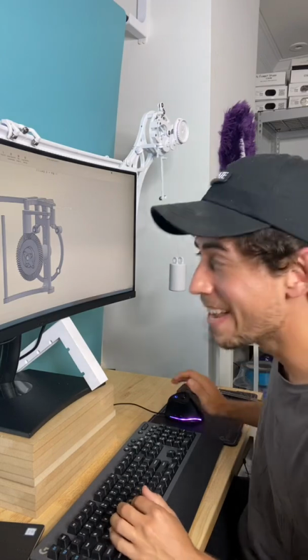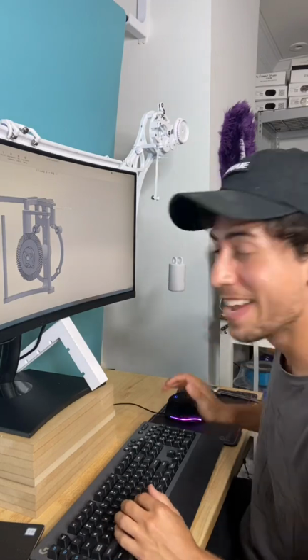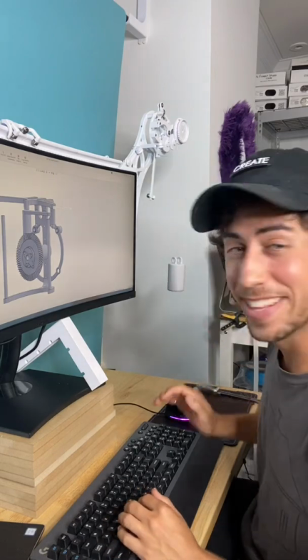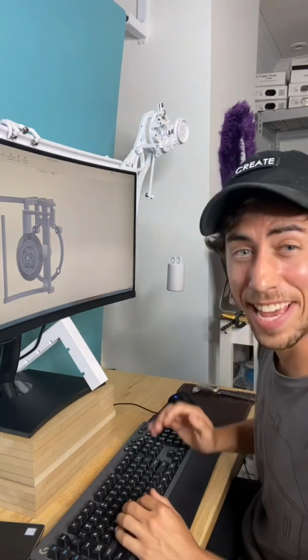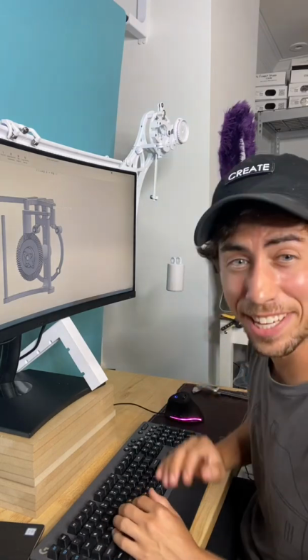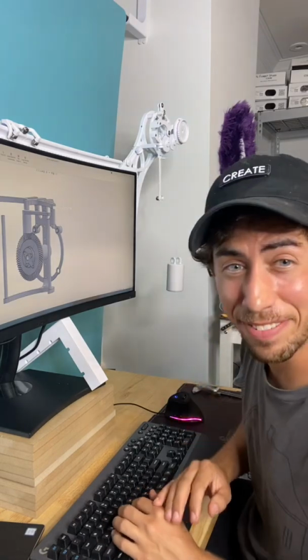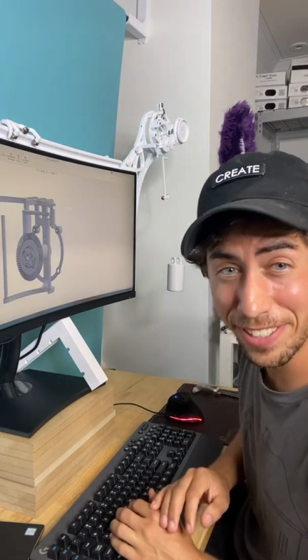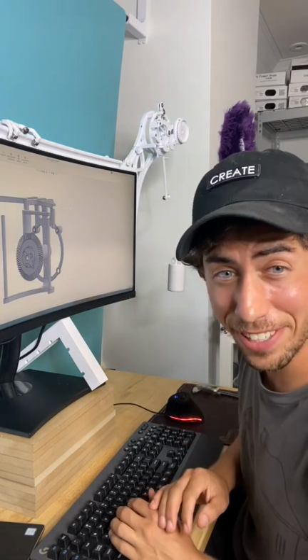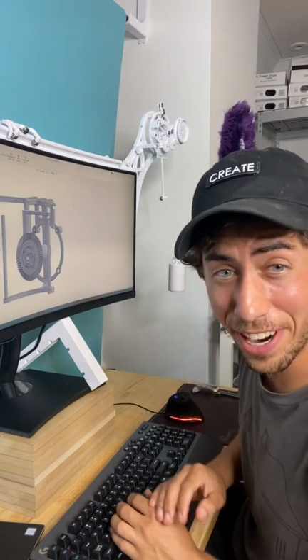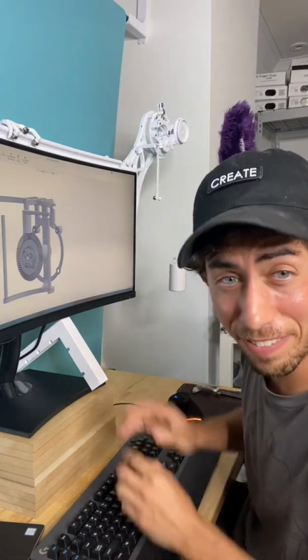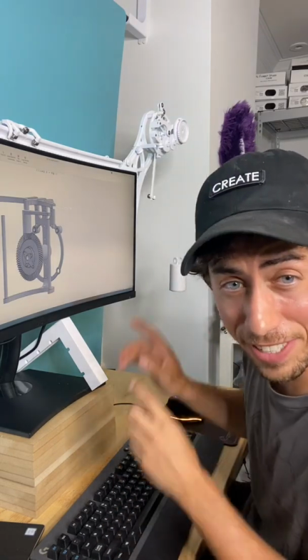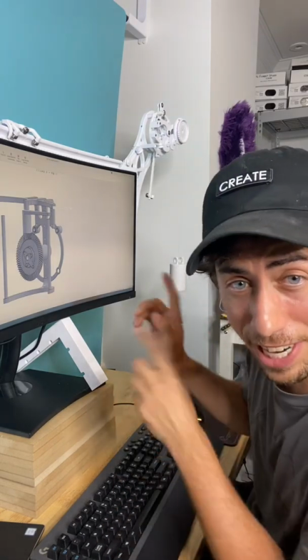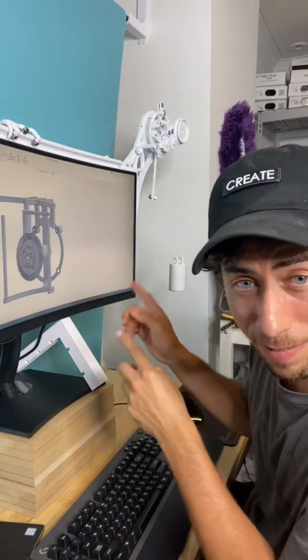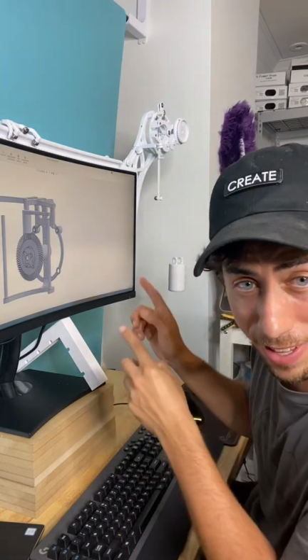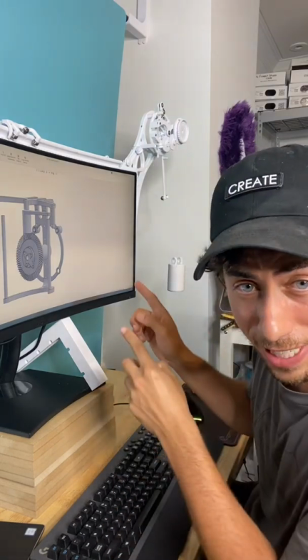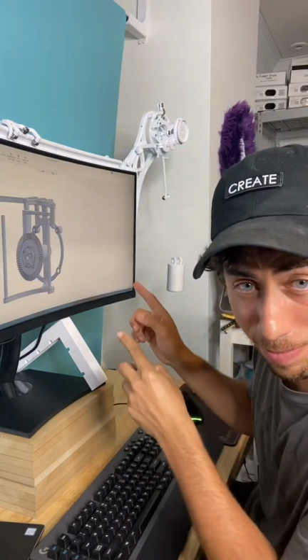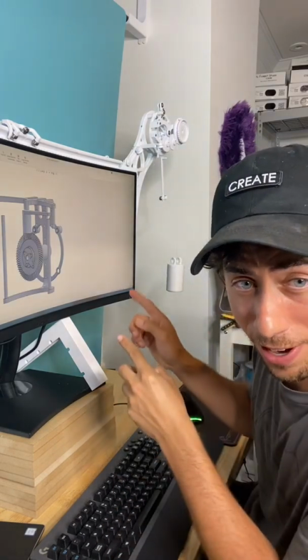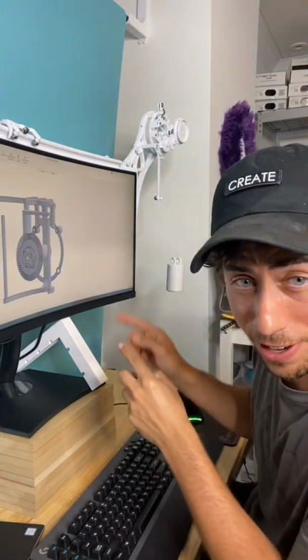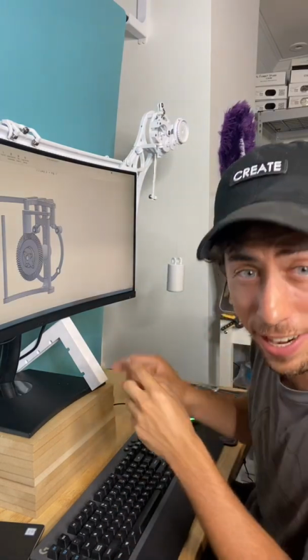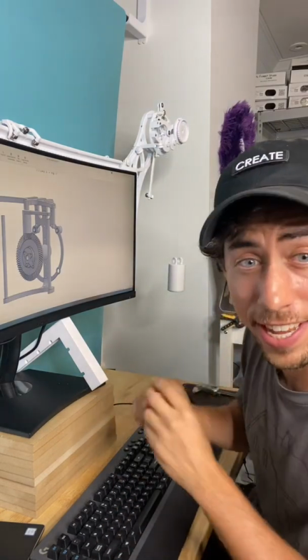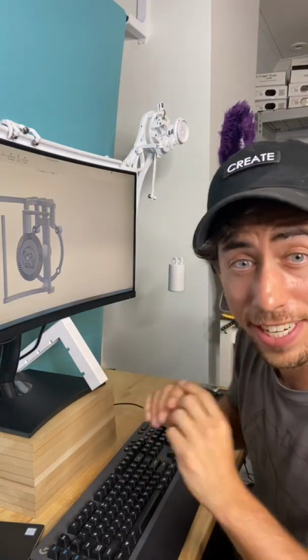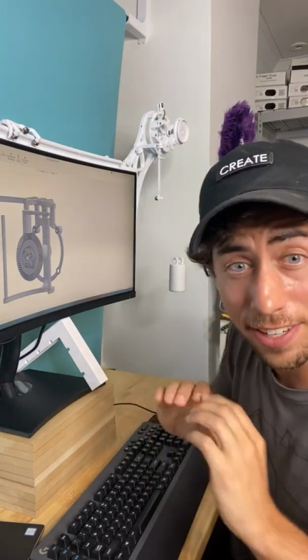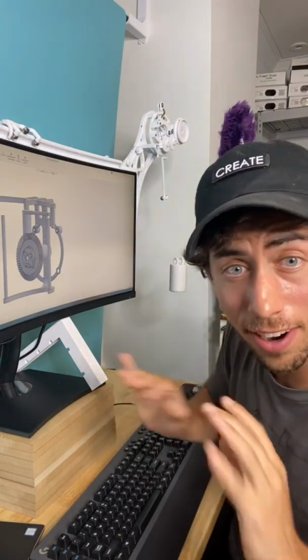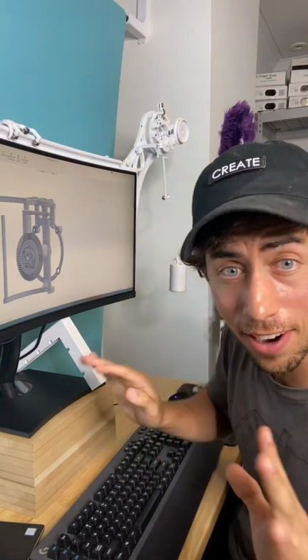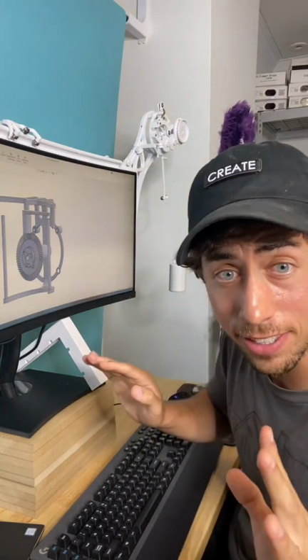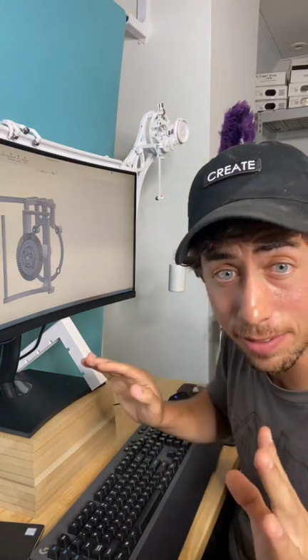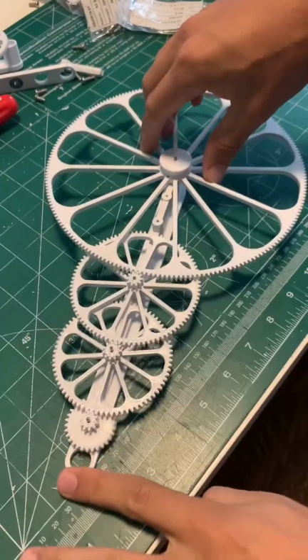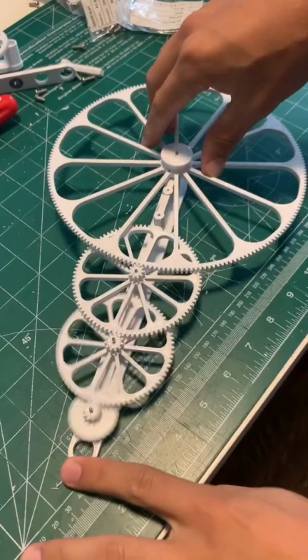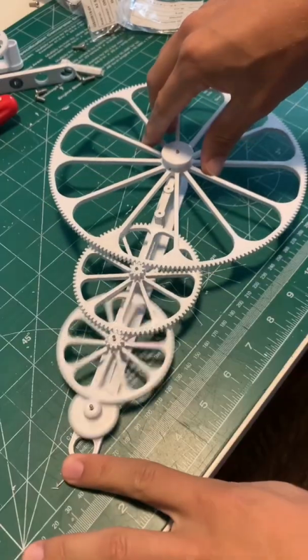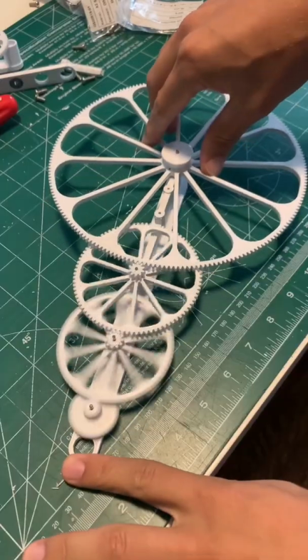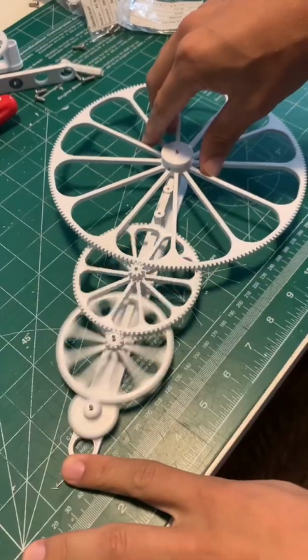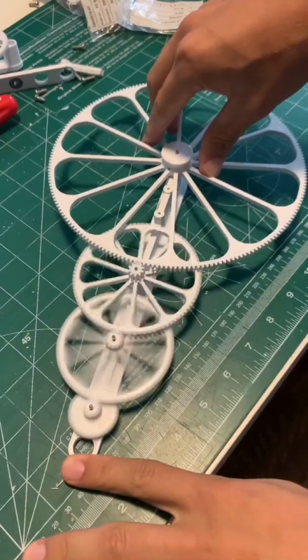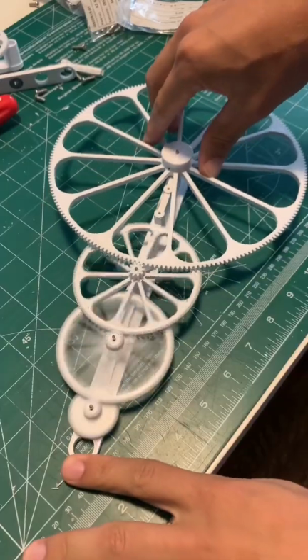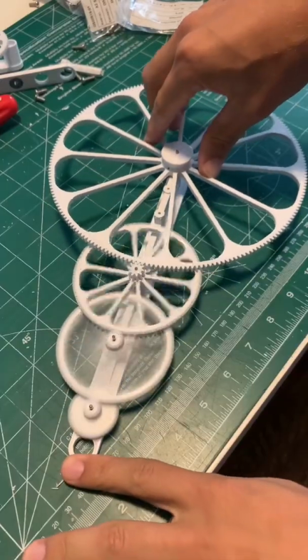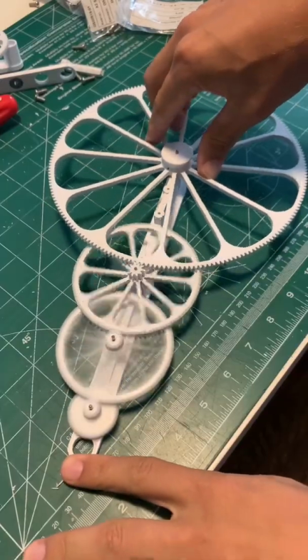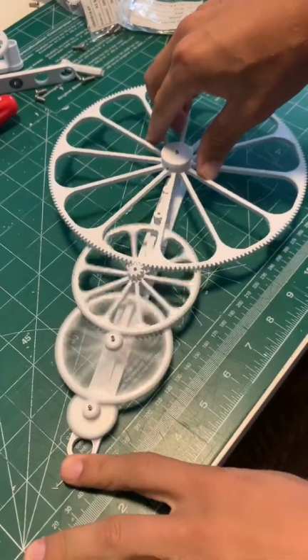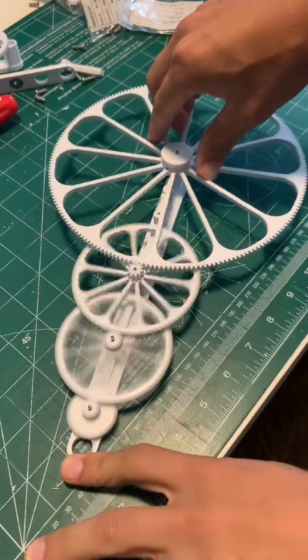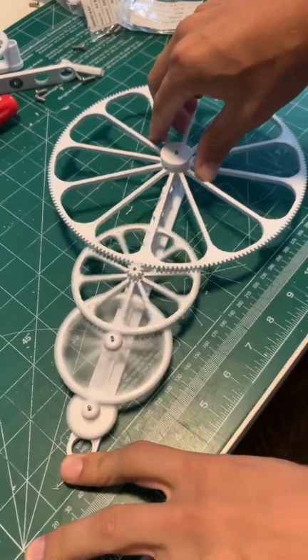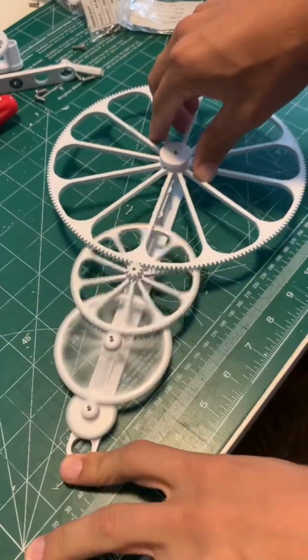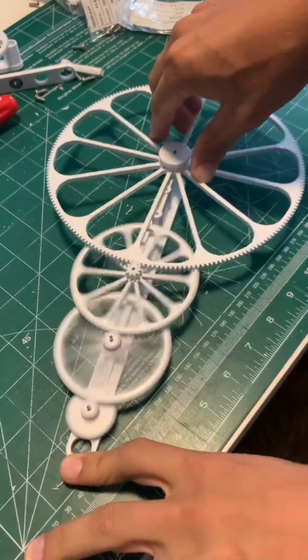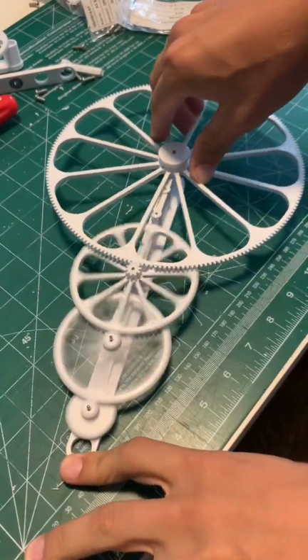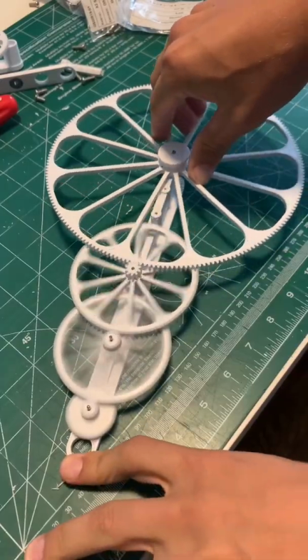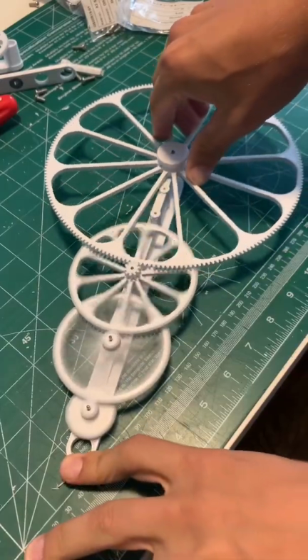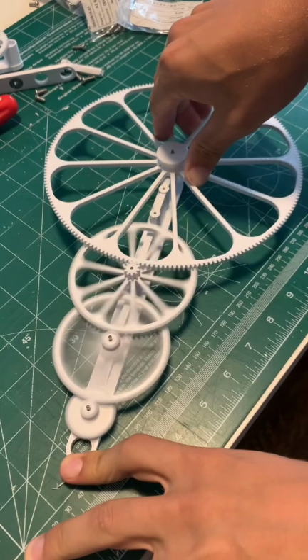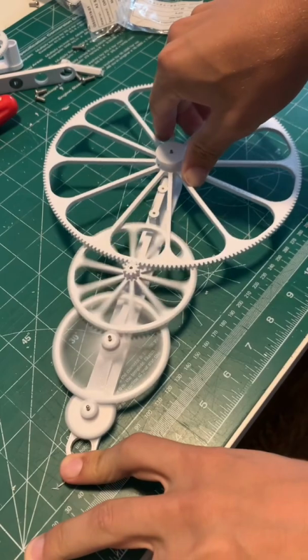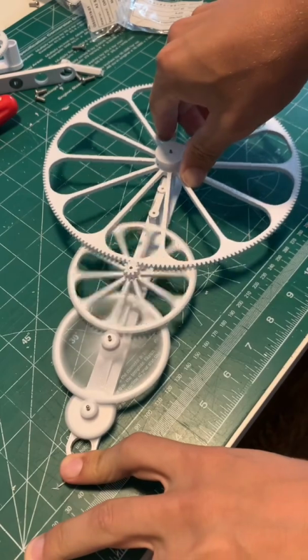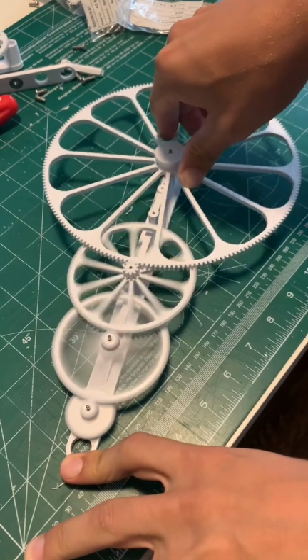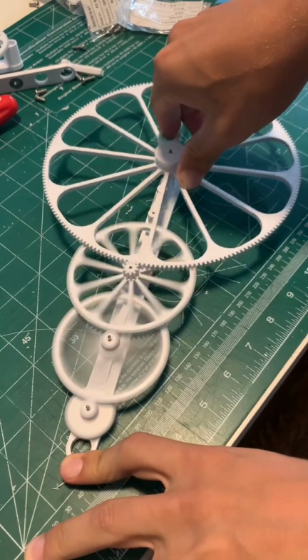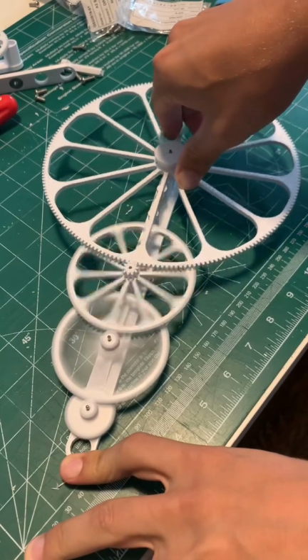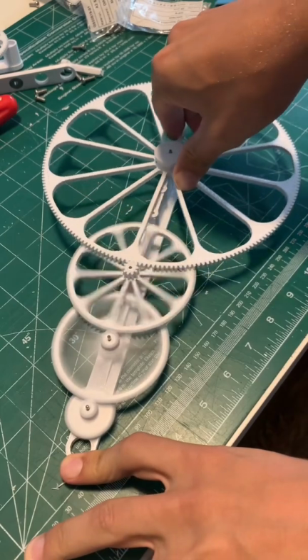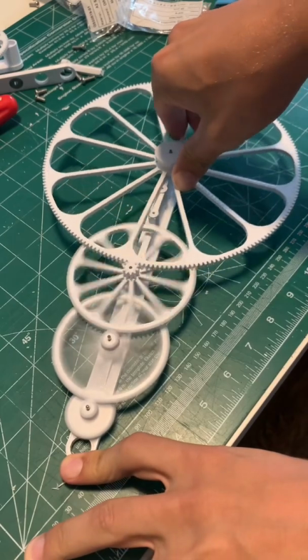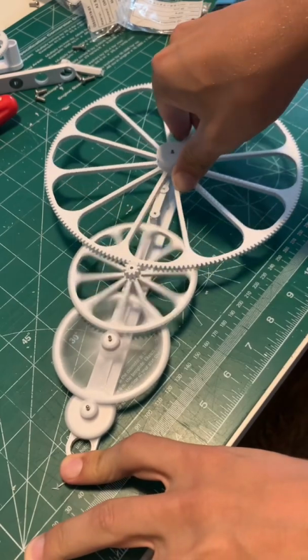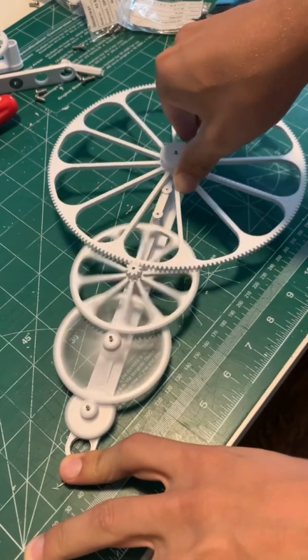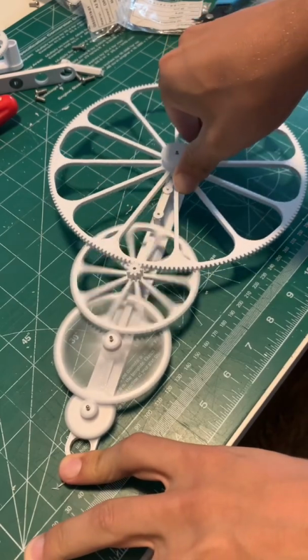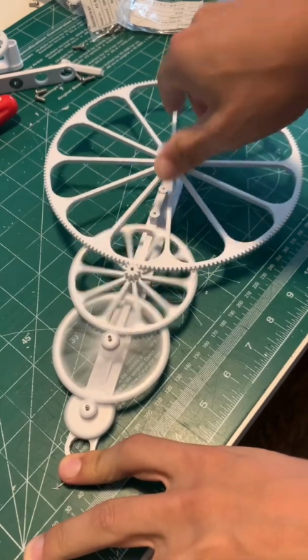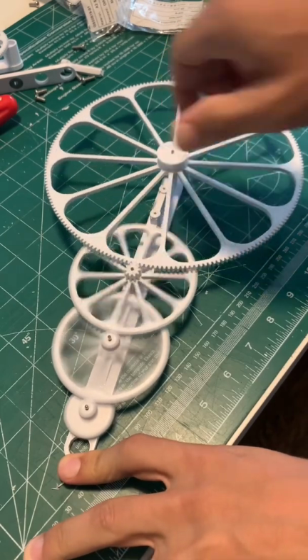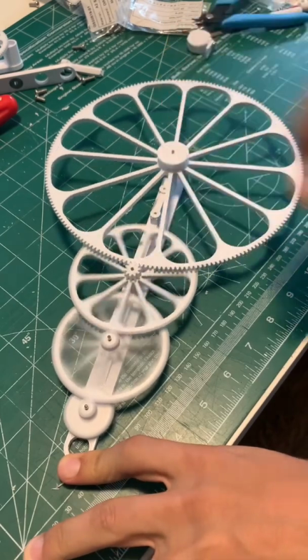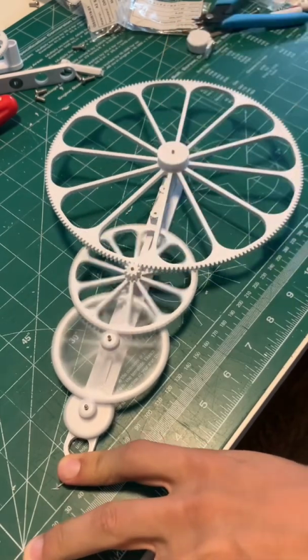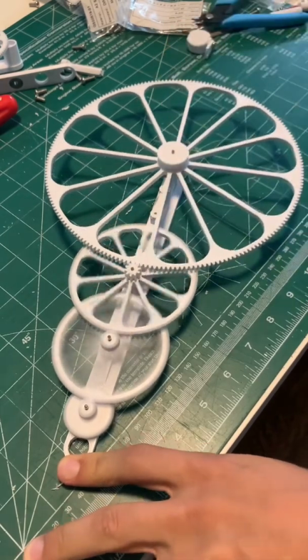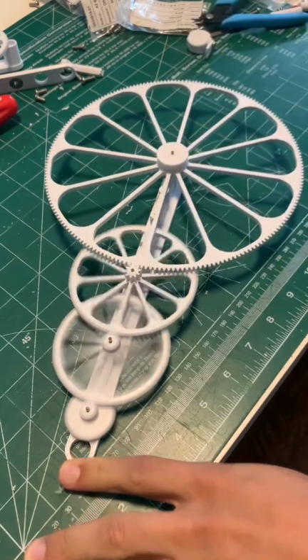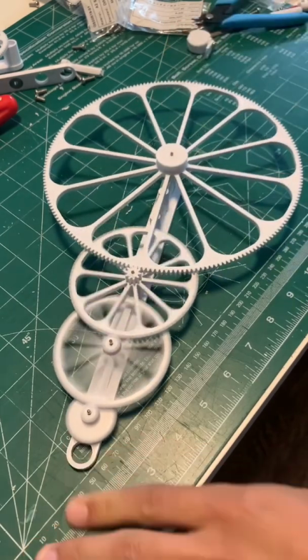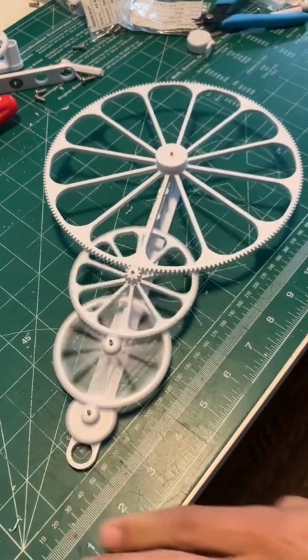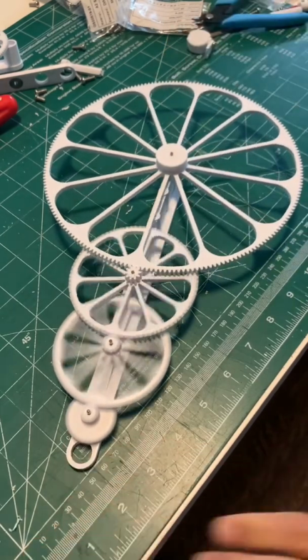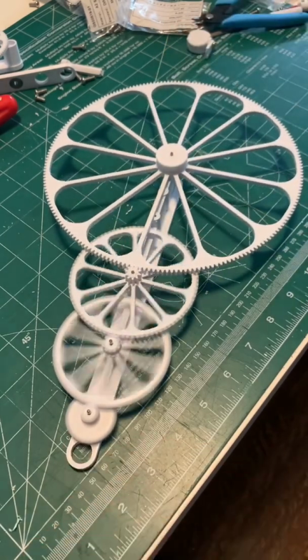Thank you ViewSonic for sending me this monitor, it is awesome. Oh, and as far as that 3D printed clock is concerned, it's in the works. Stay tuned.